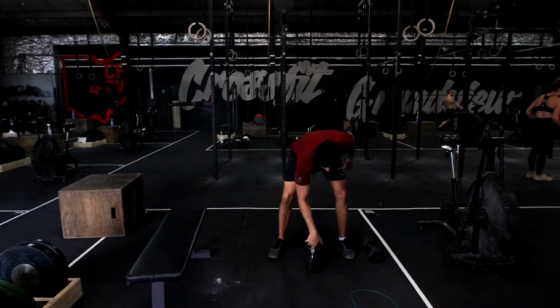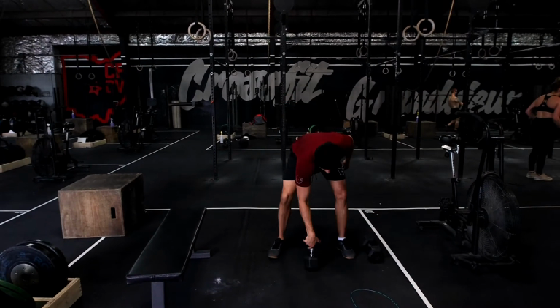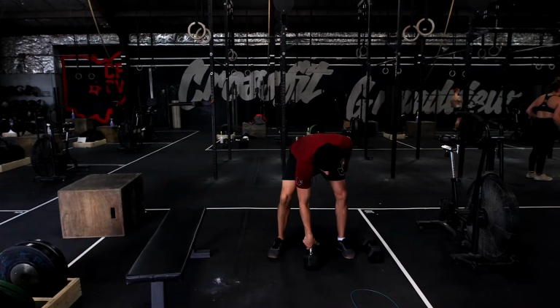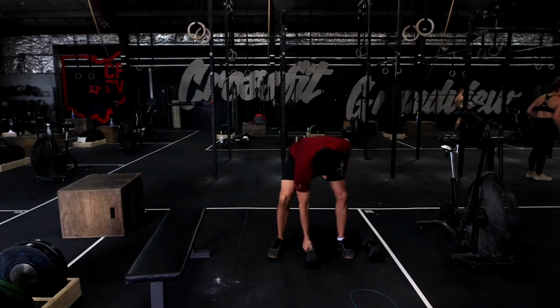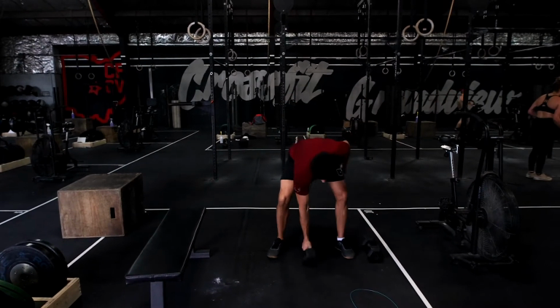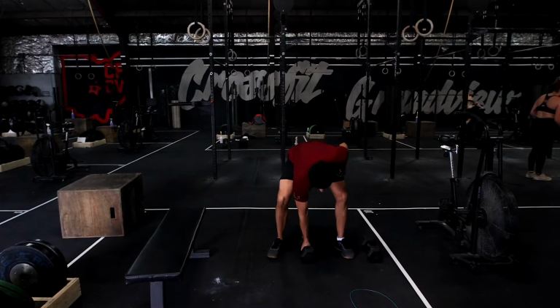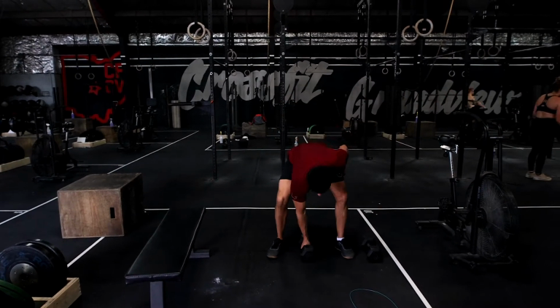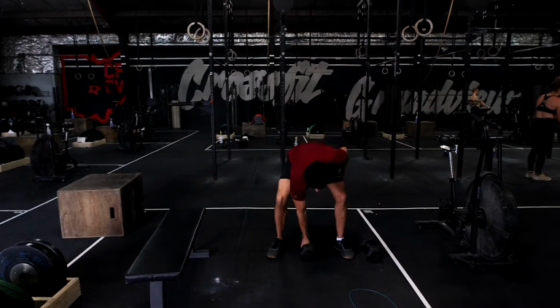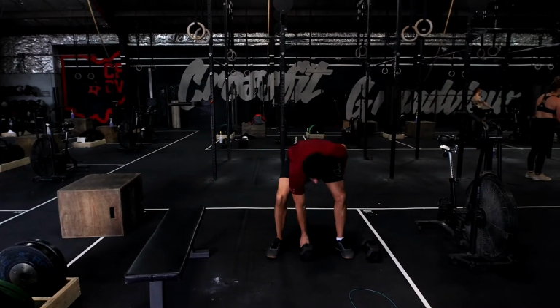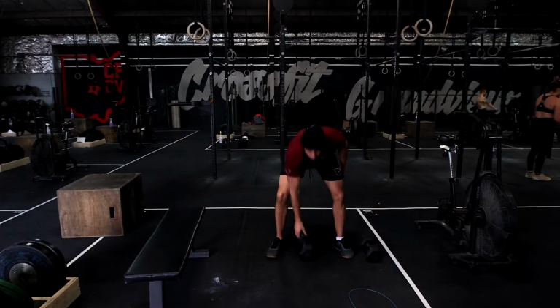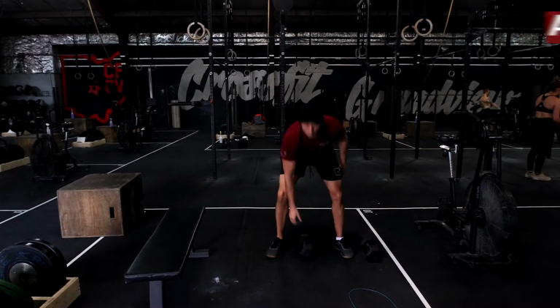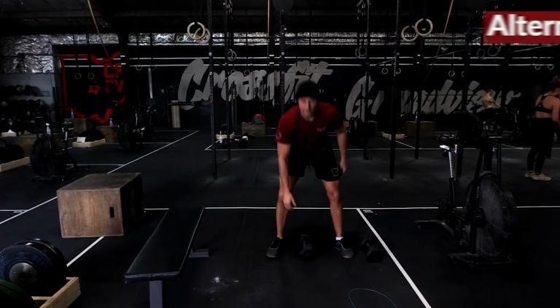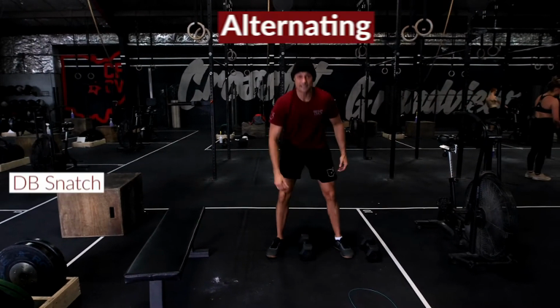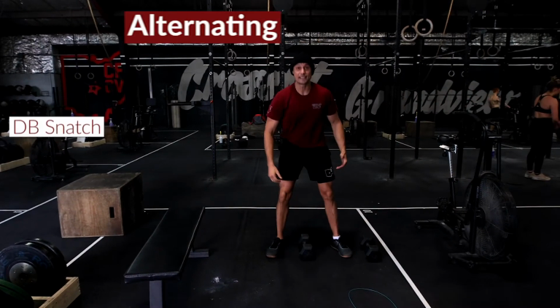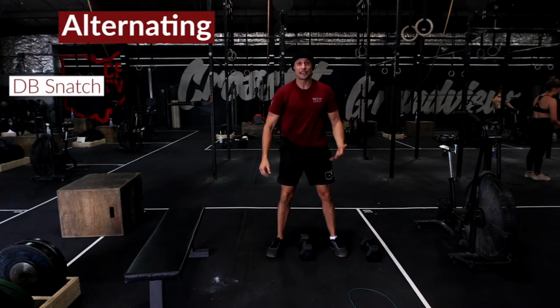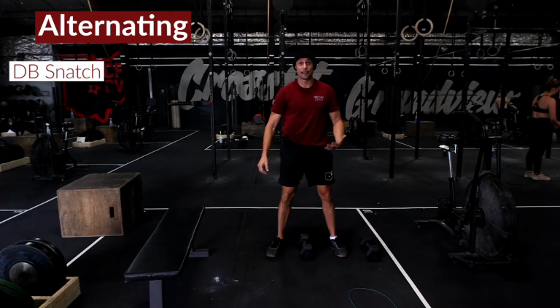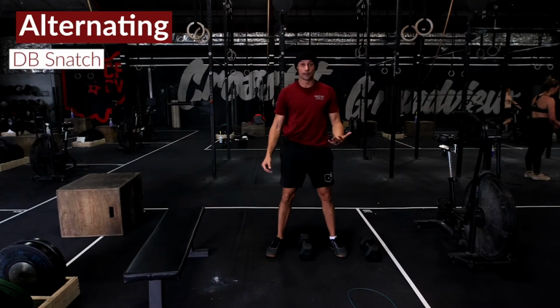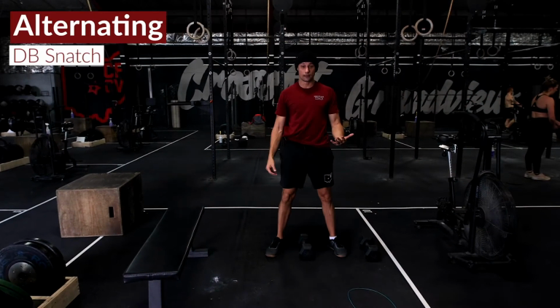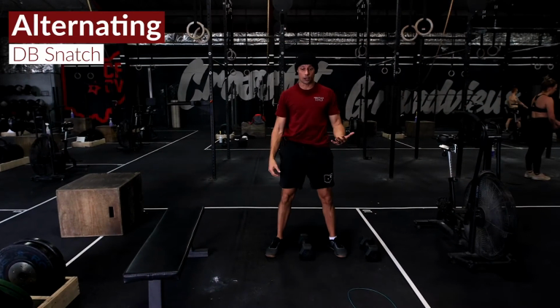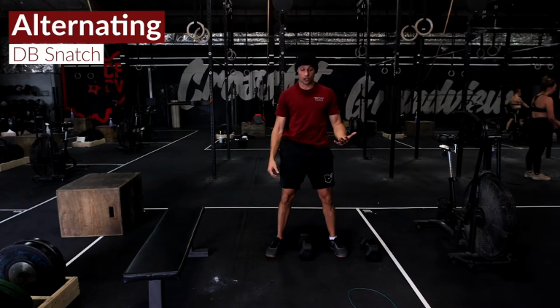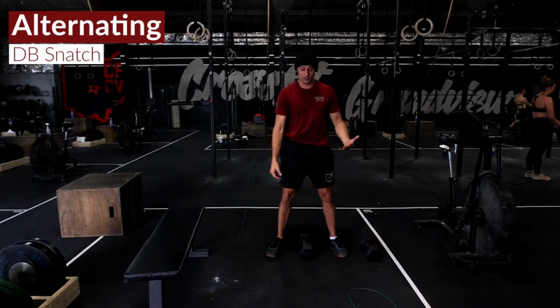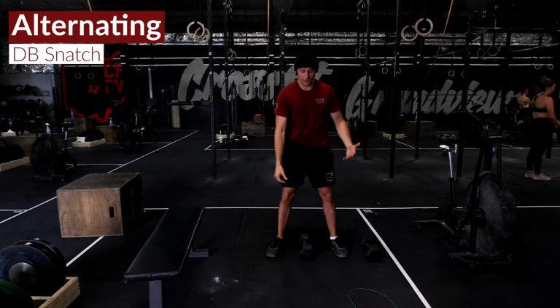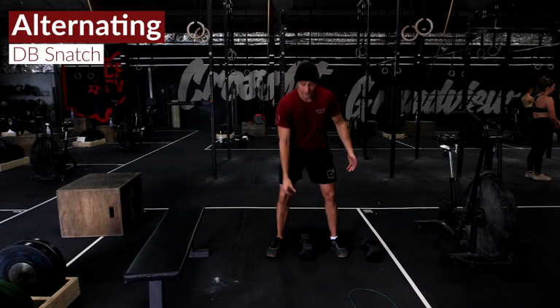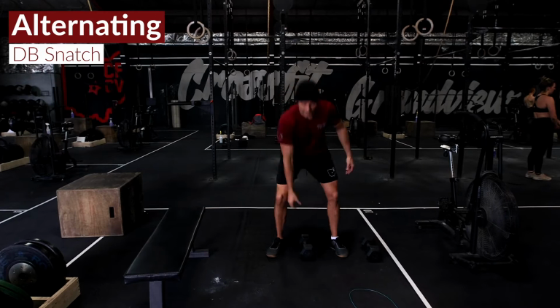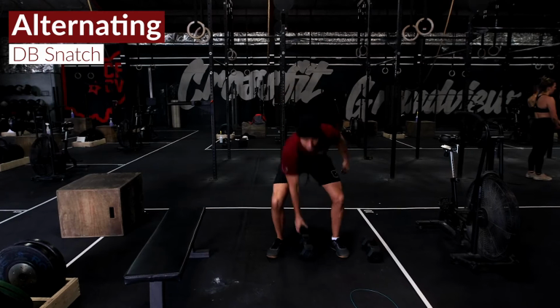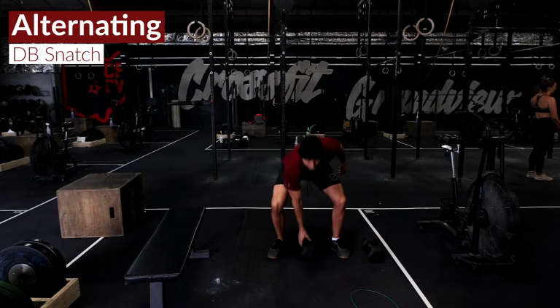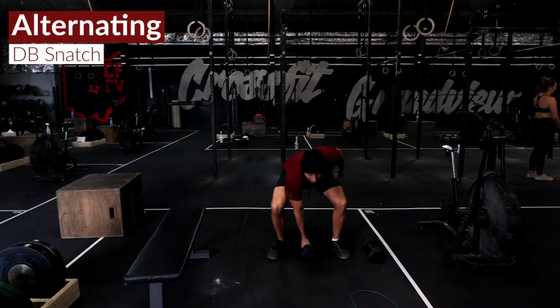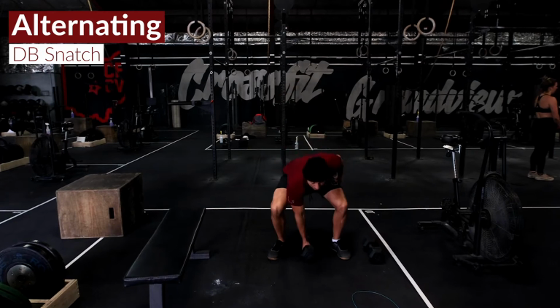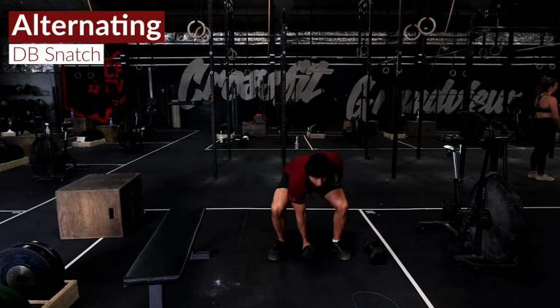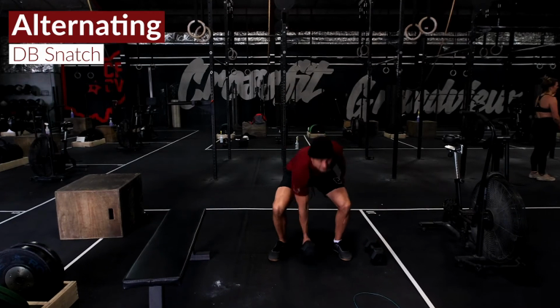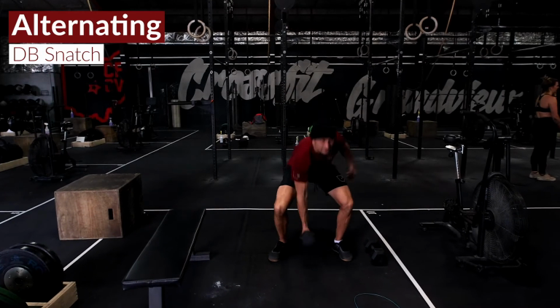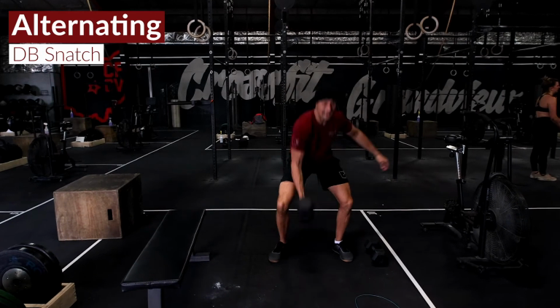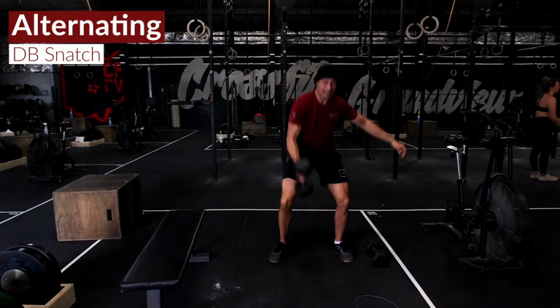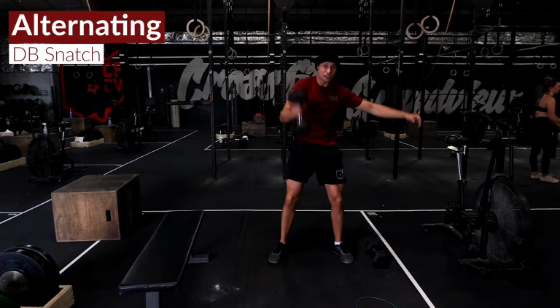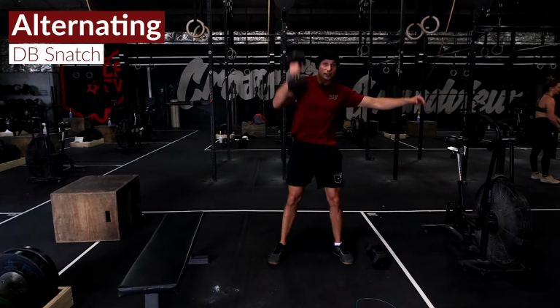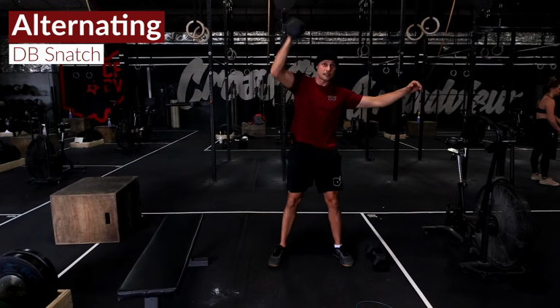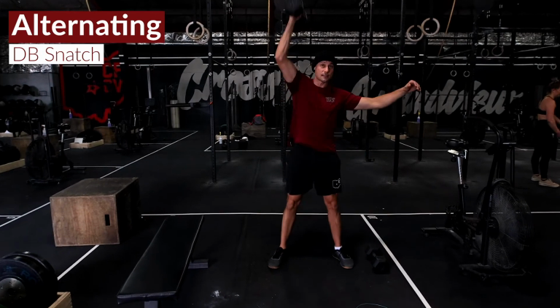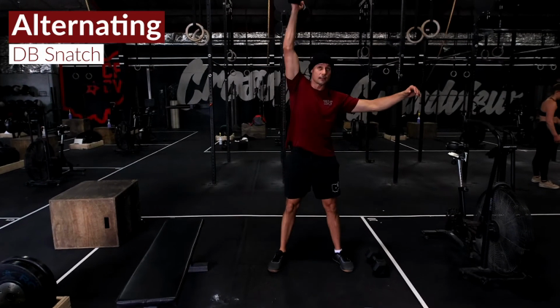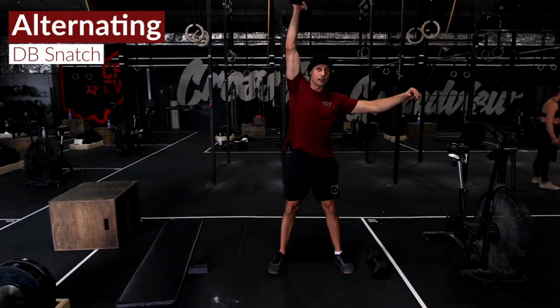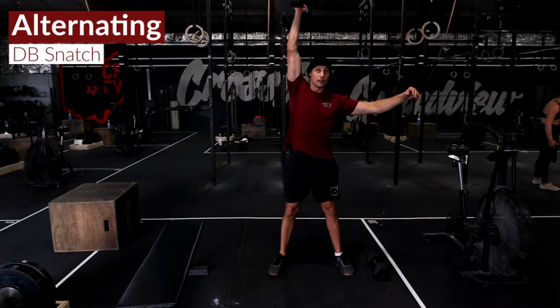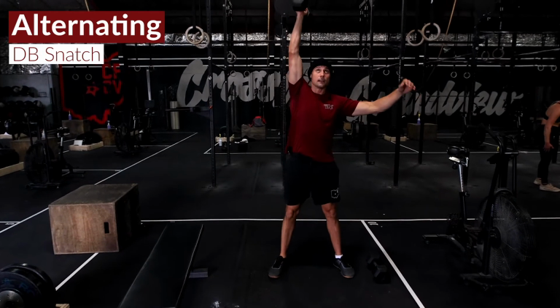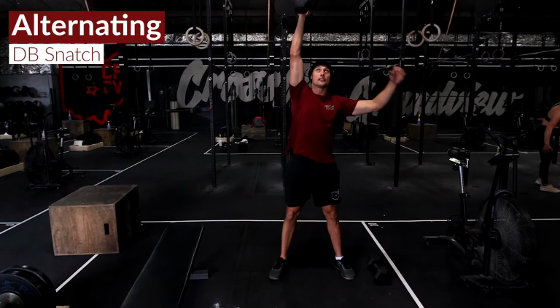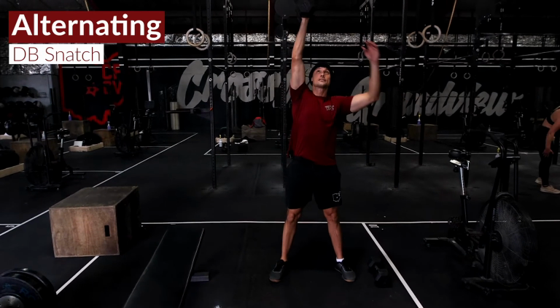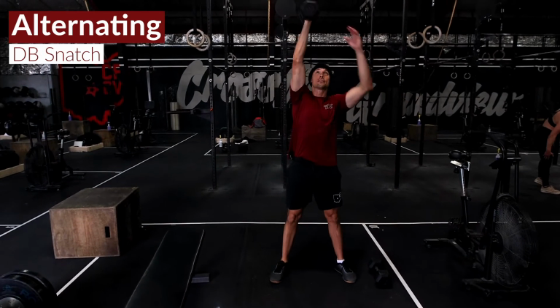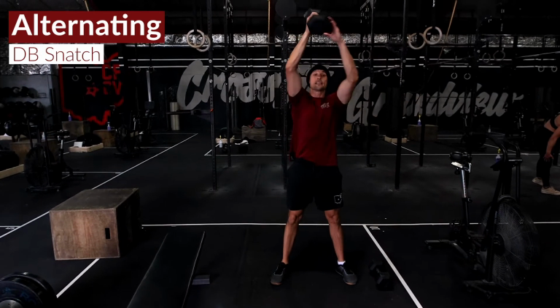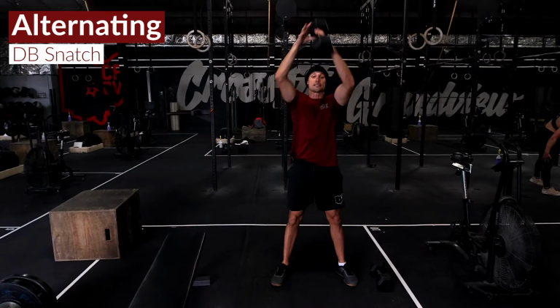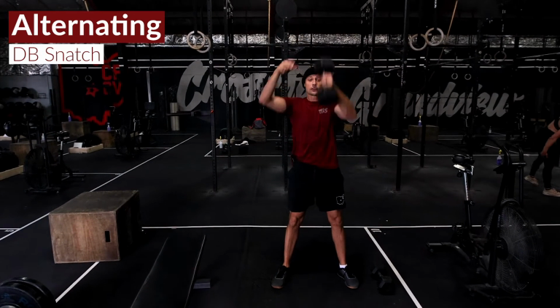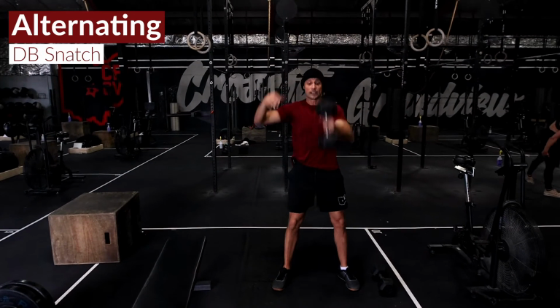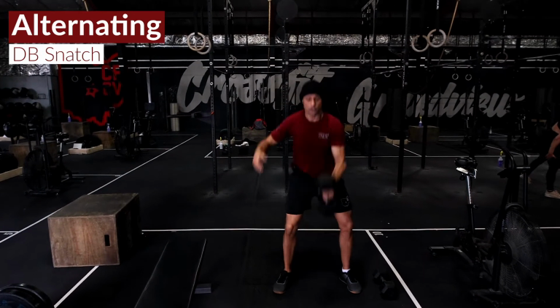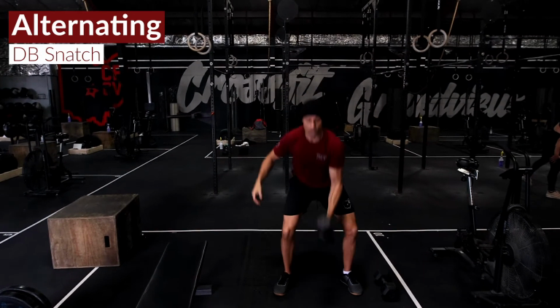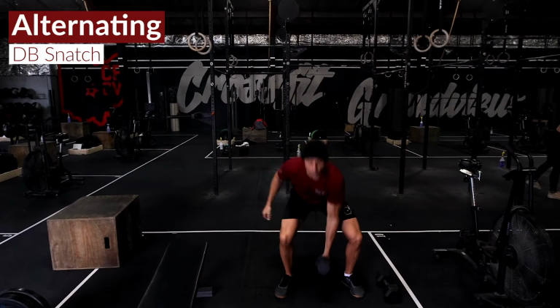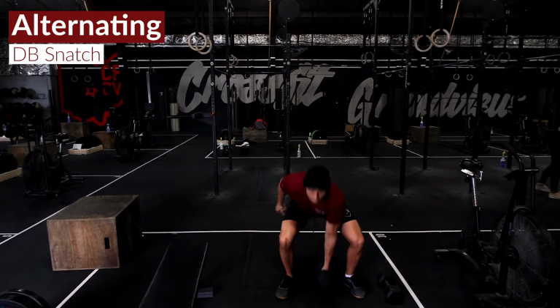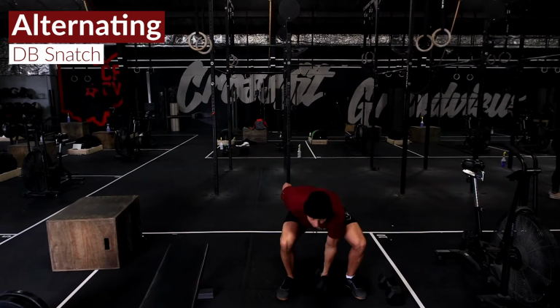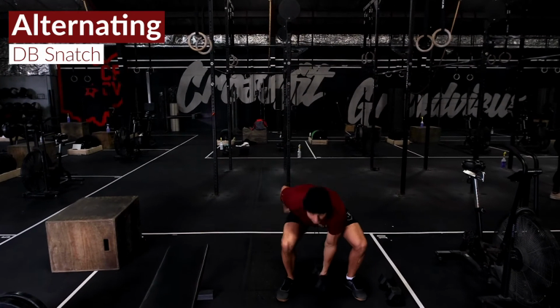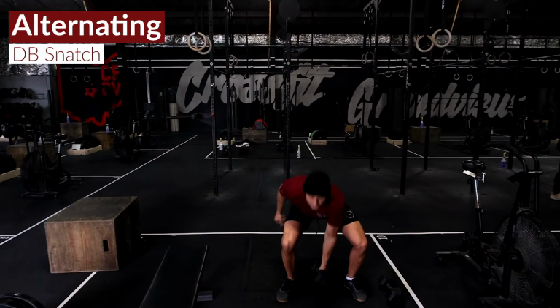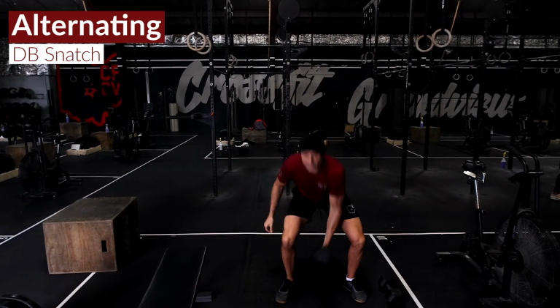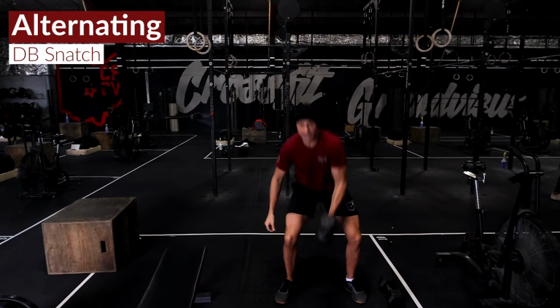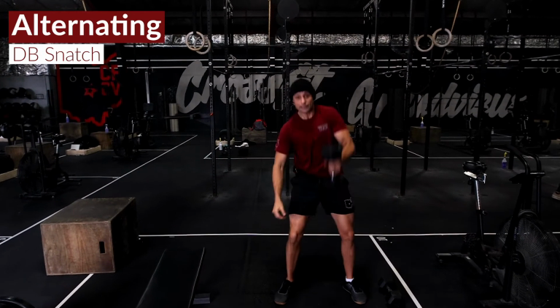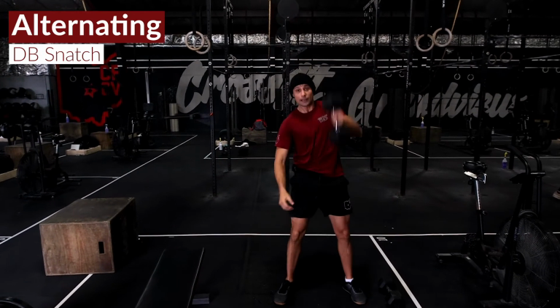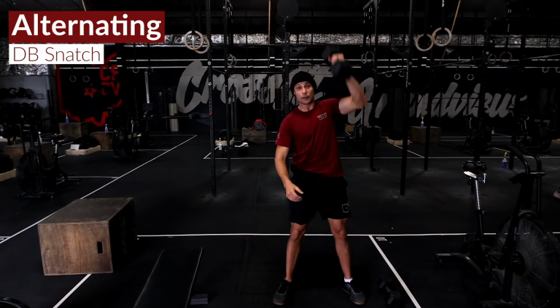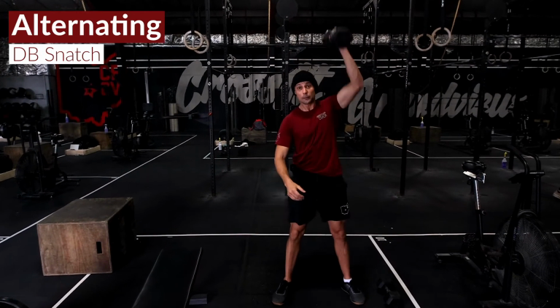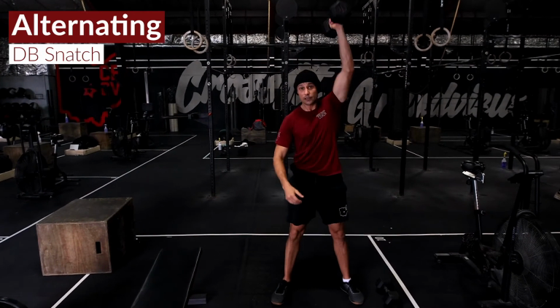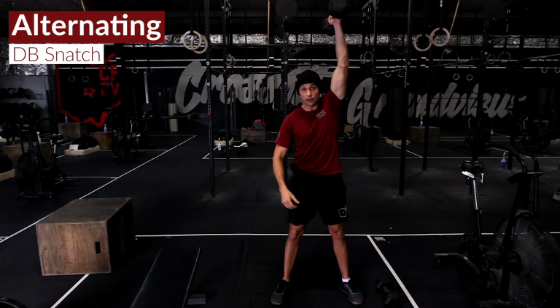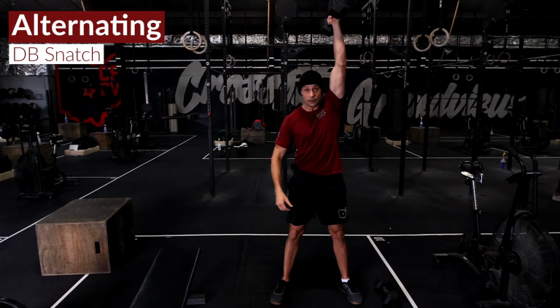Then we've got 20 alternating dumbbell snatches. This will get your heart straight jacked up here.